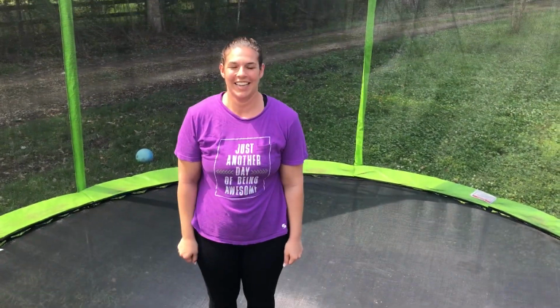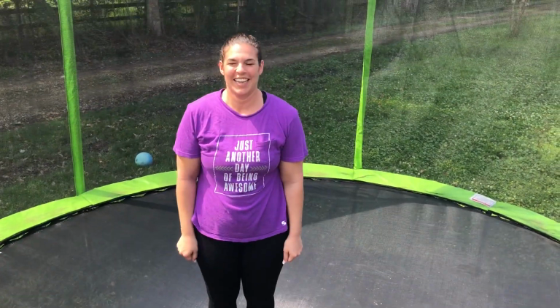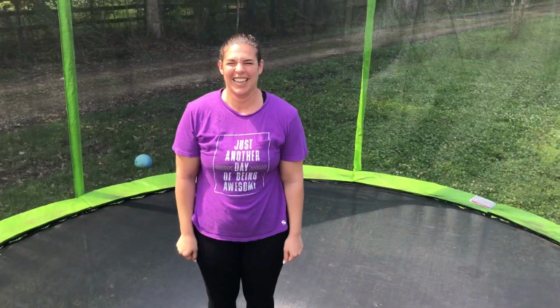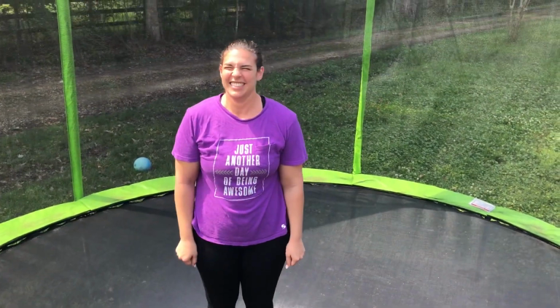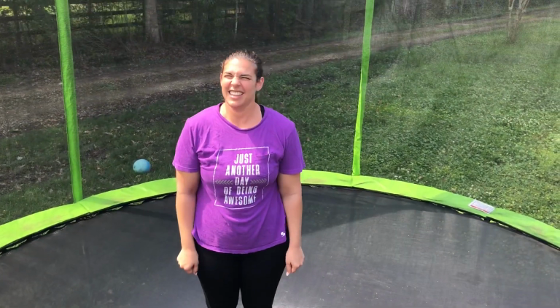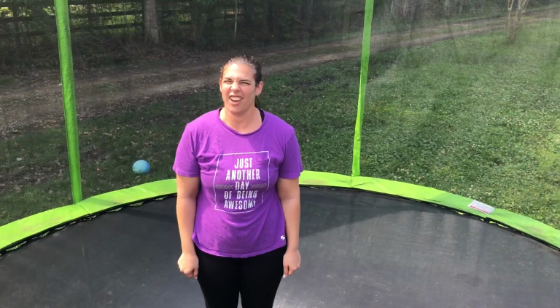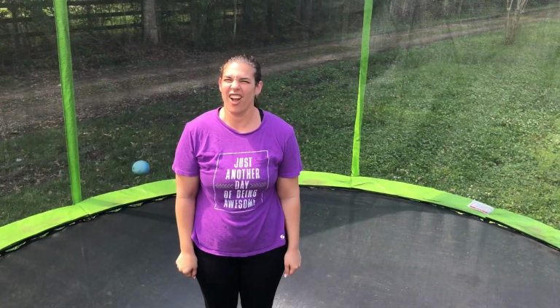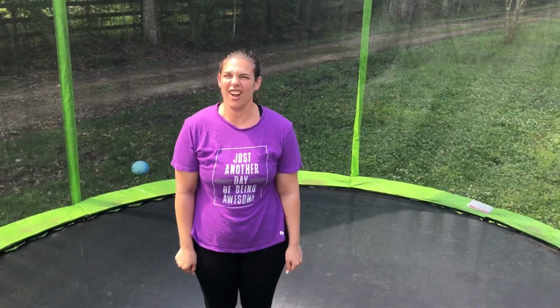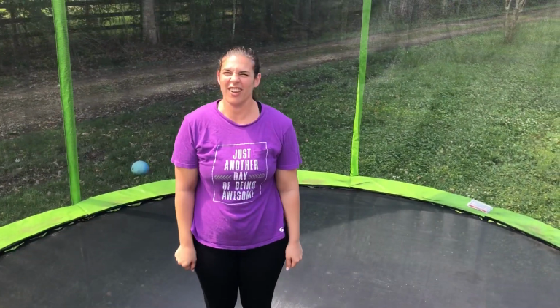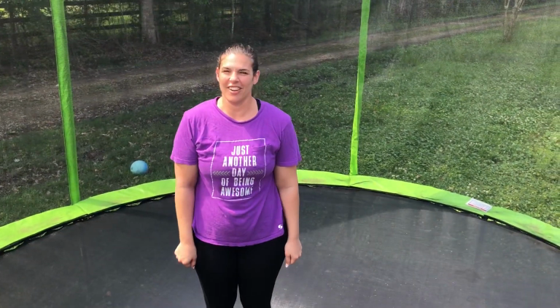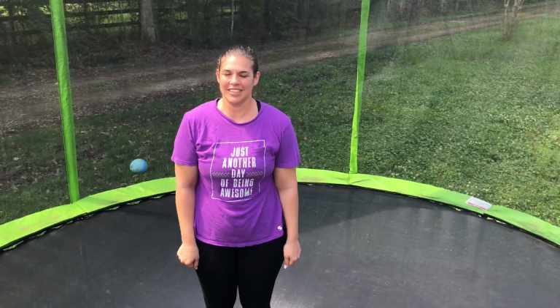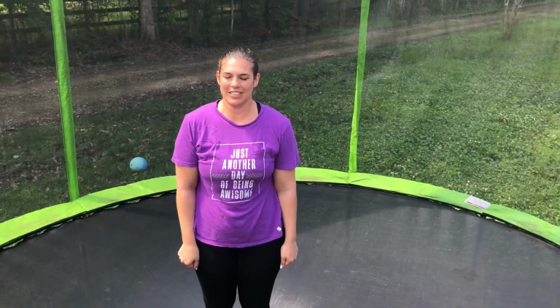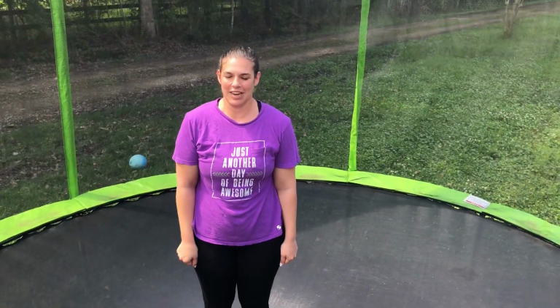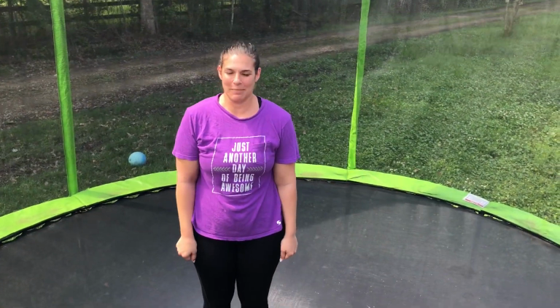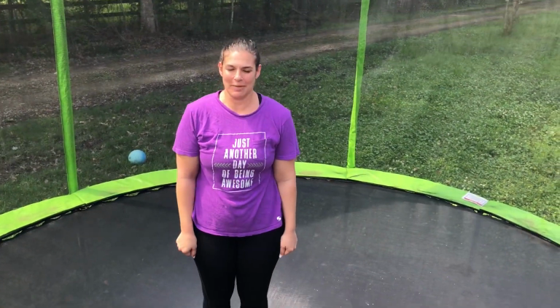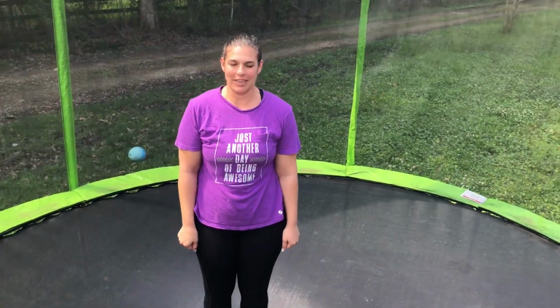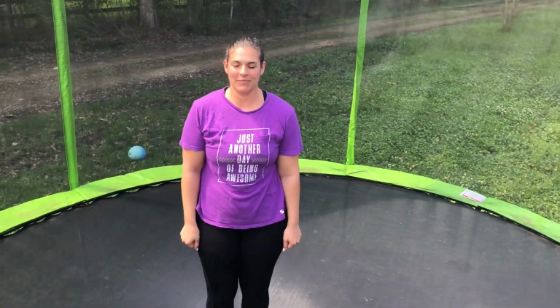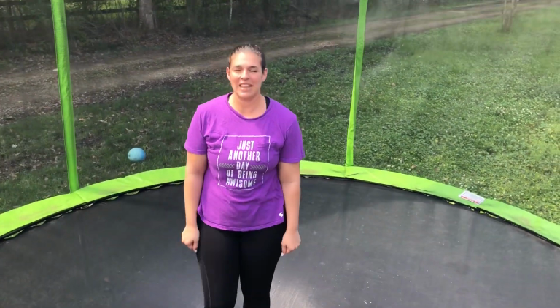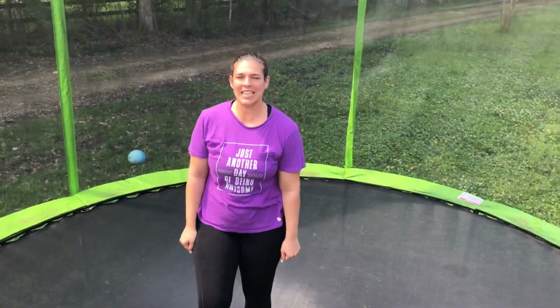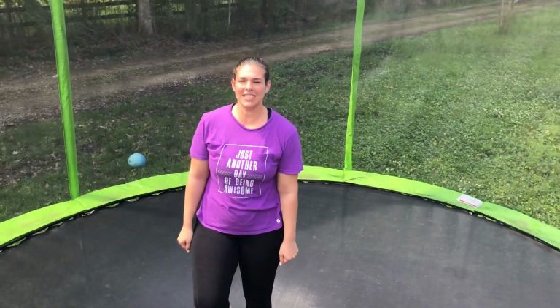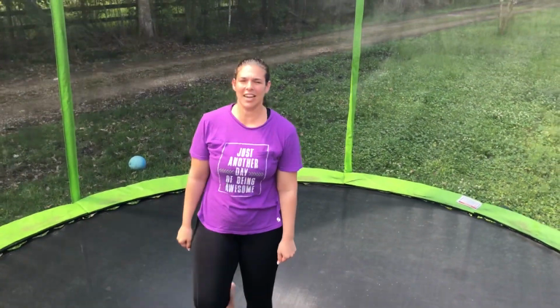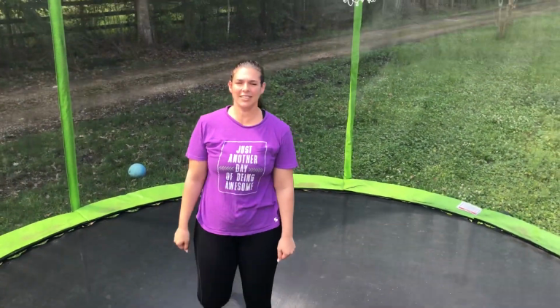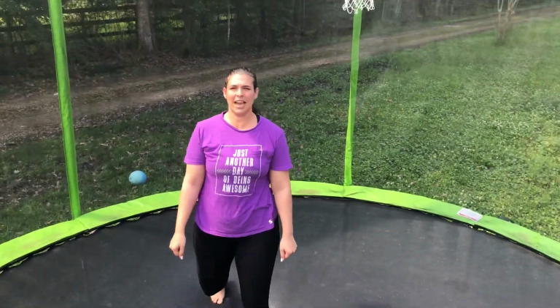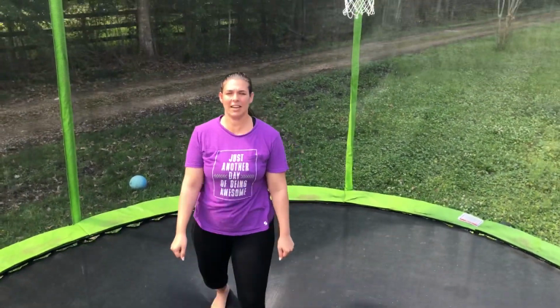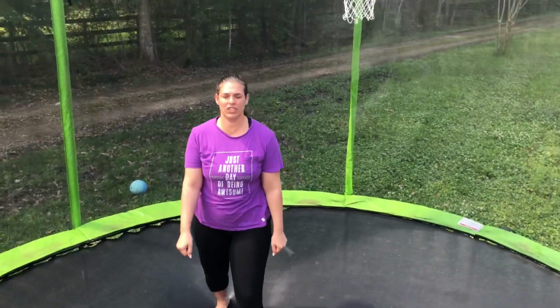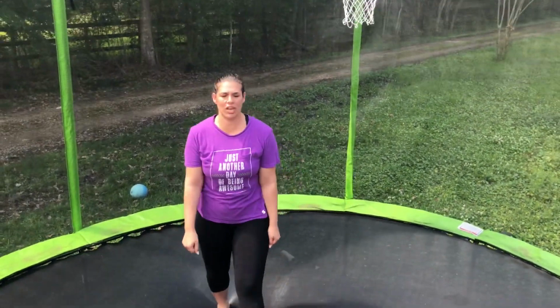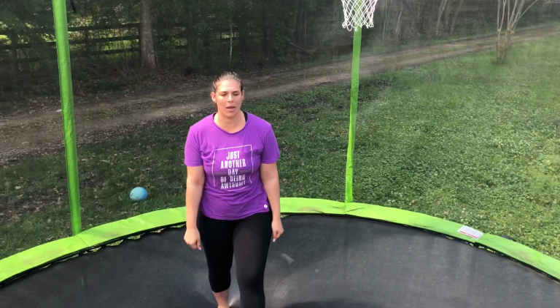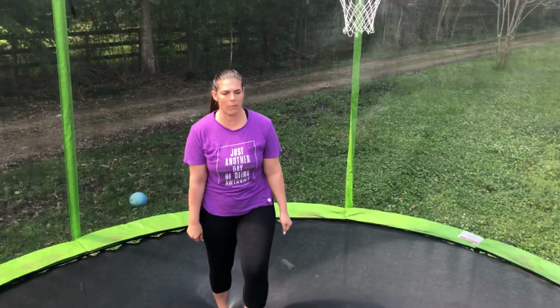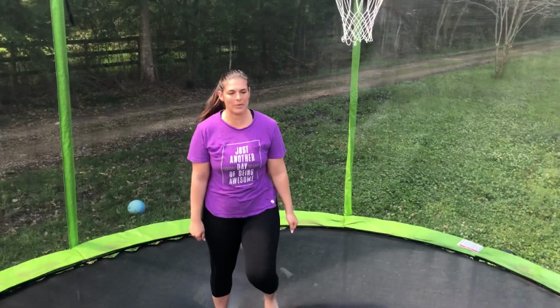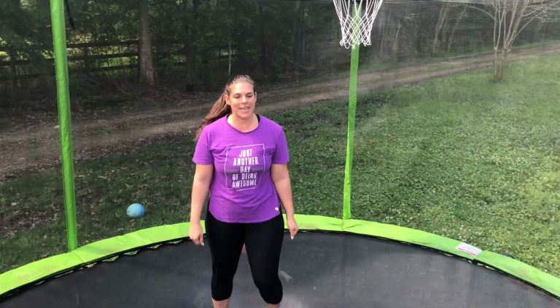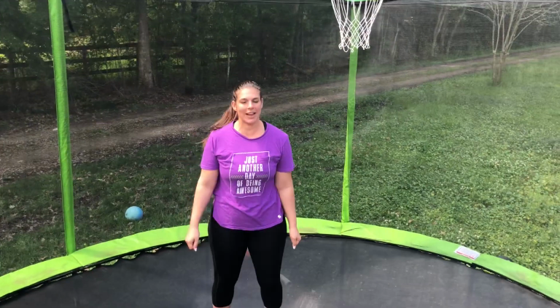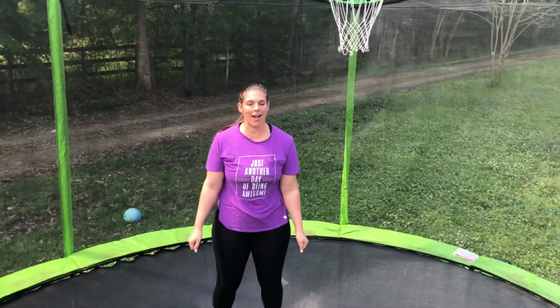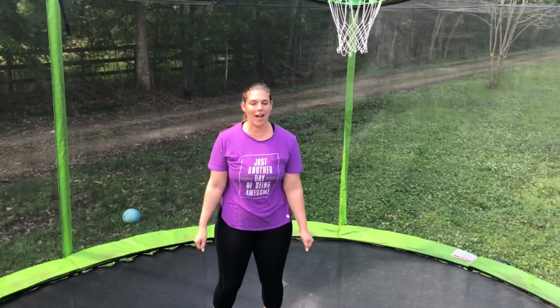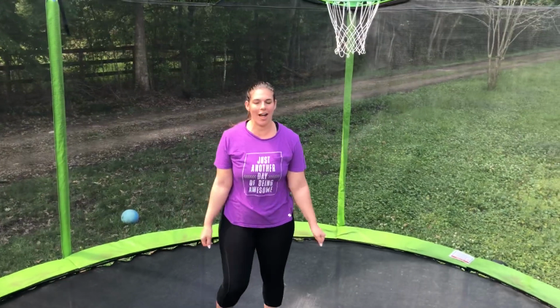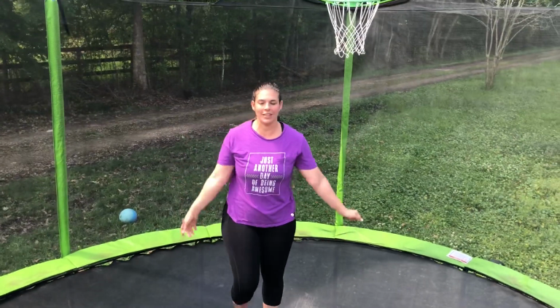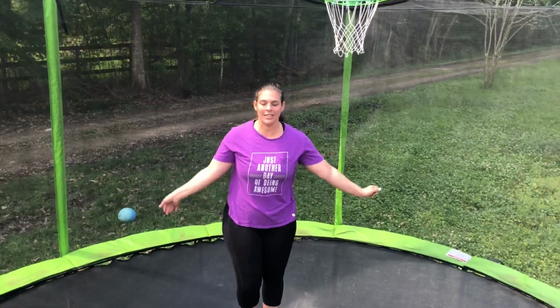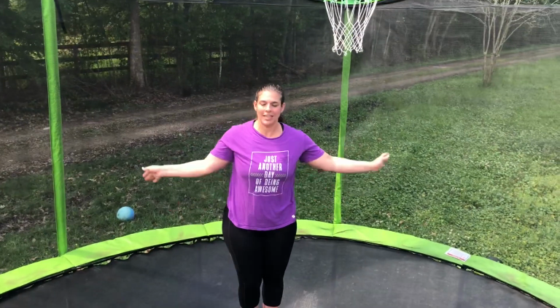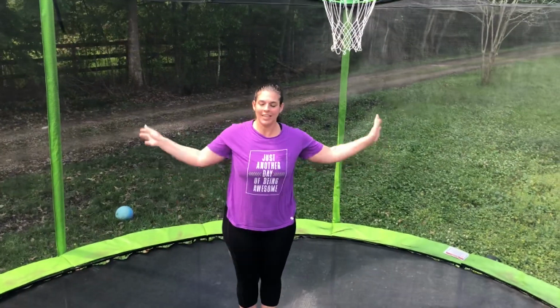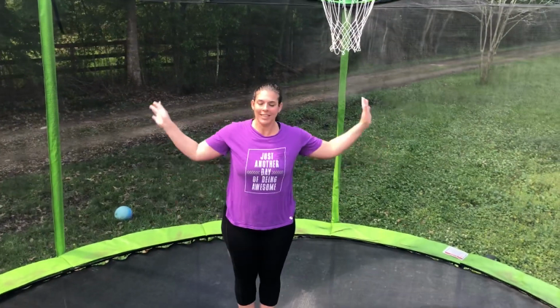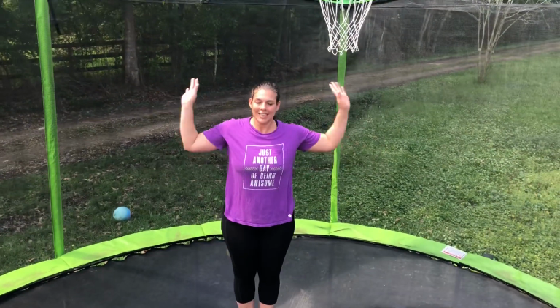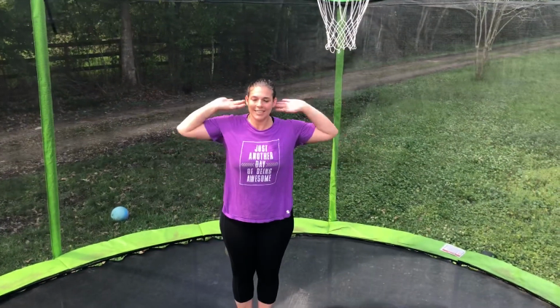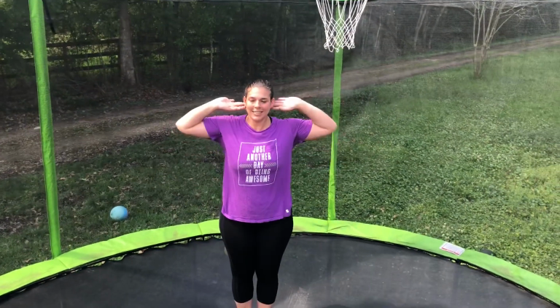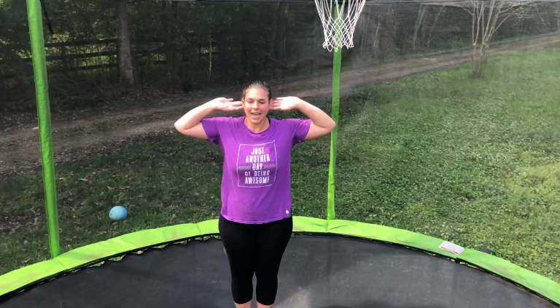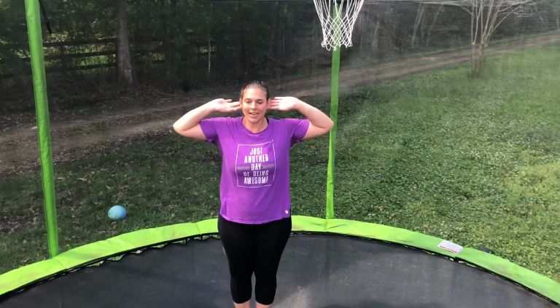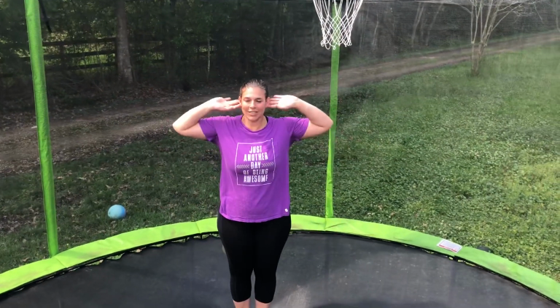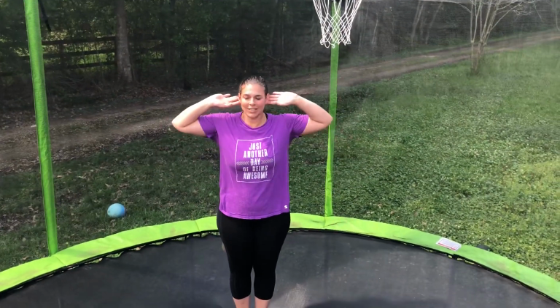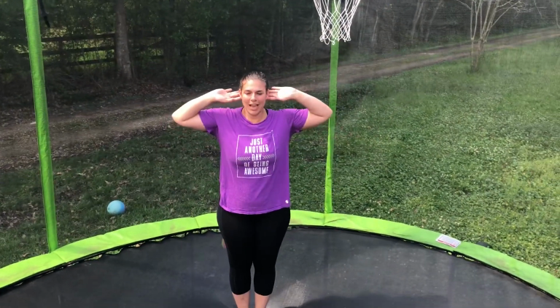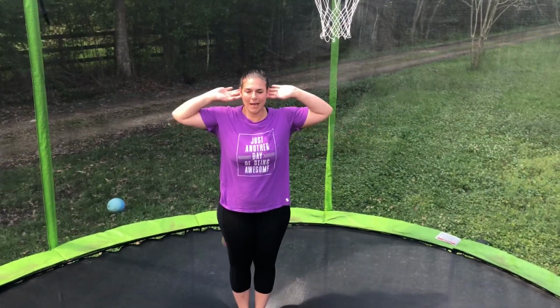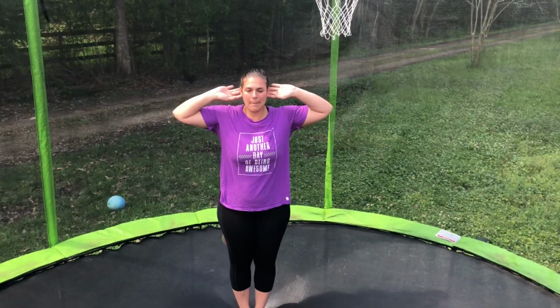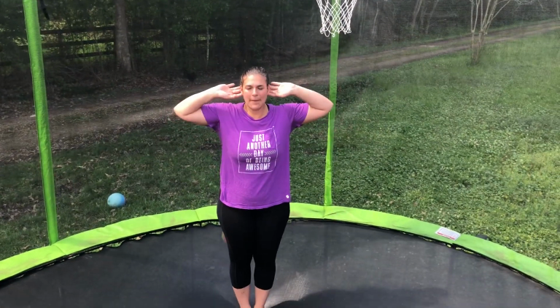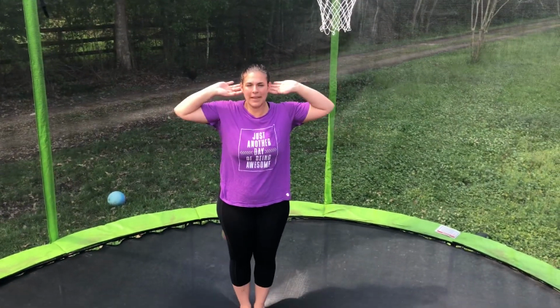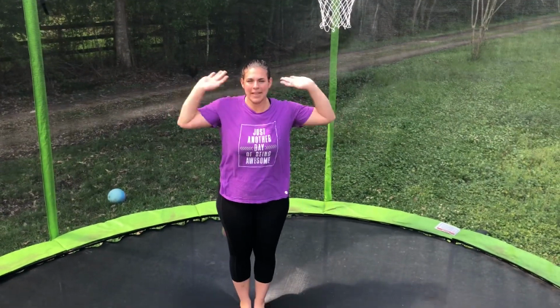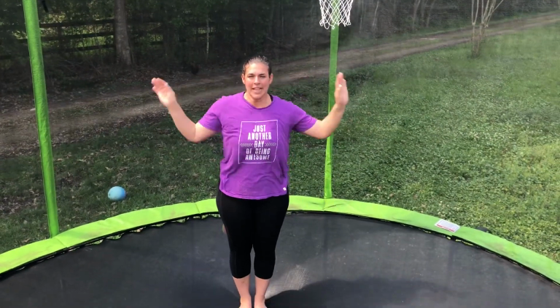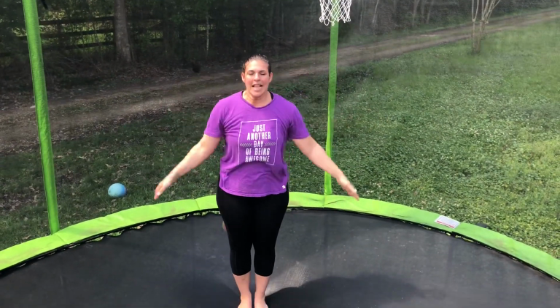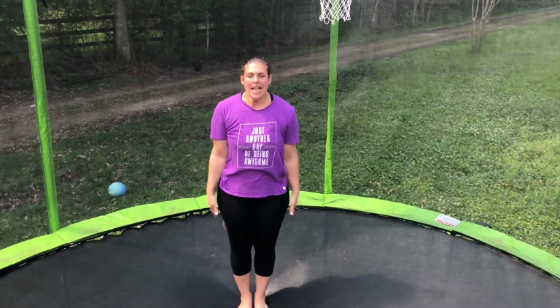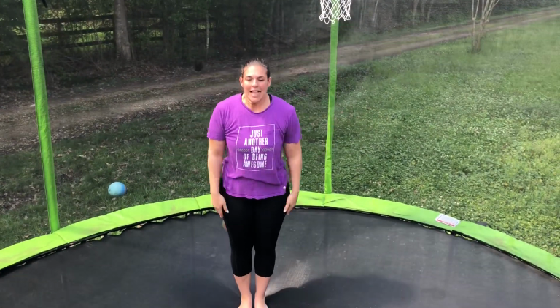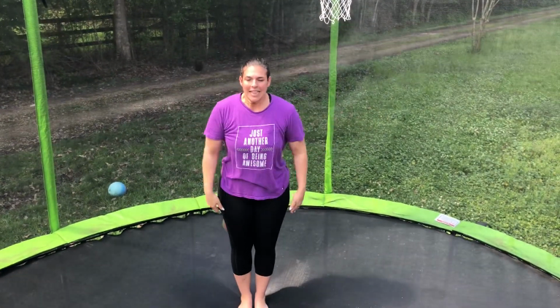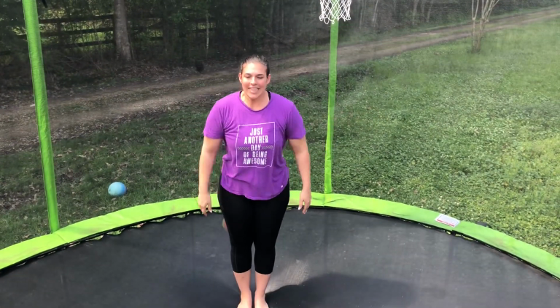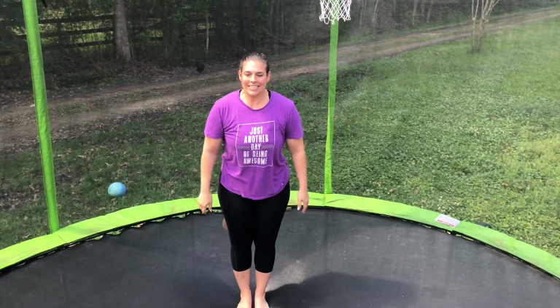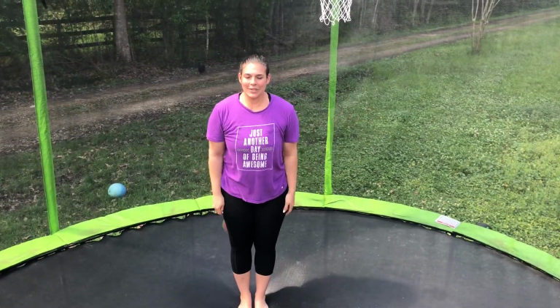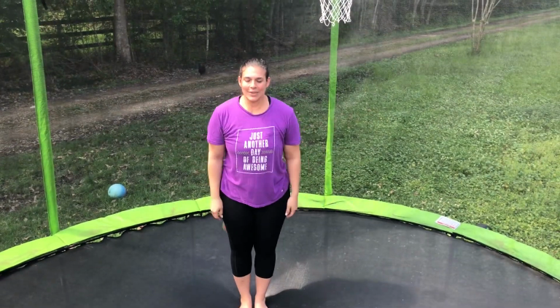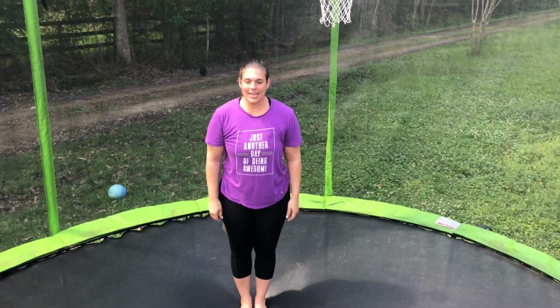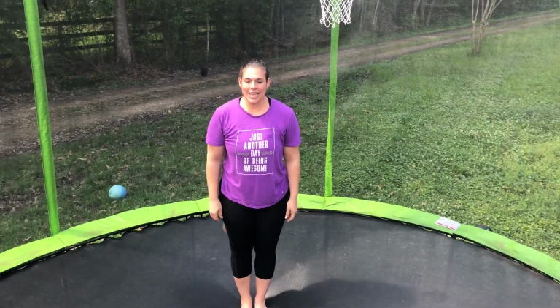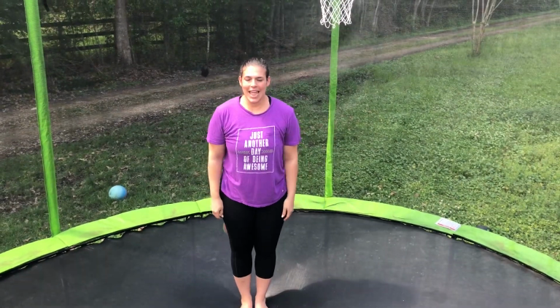A little harder on the trampoline. That's our tuck jump. What was that called? Tuck jump. Let's do it again.